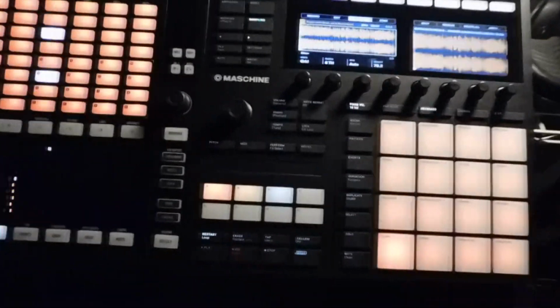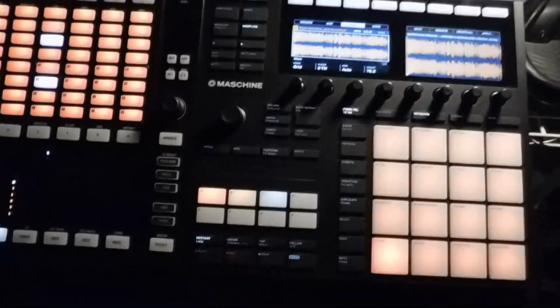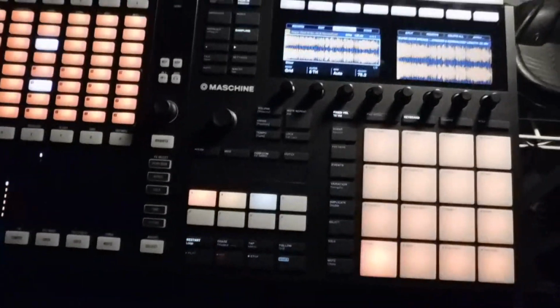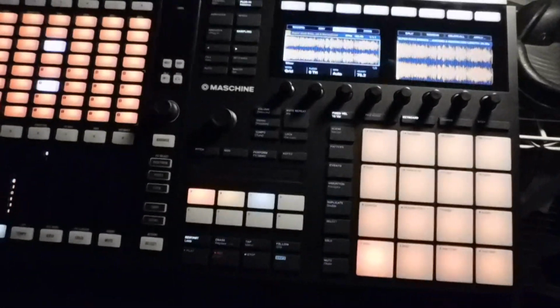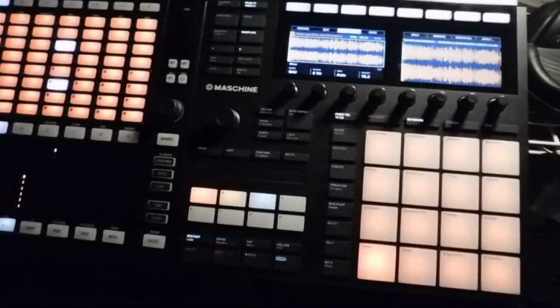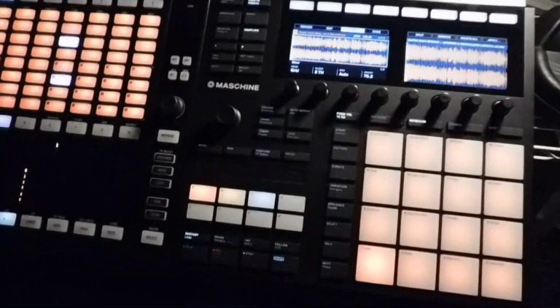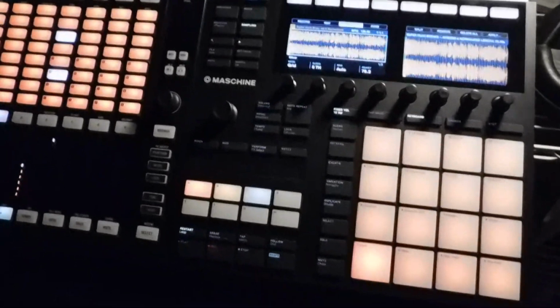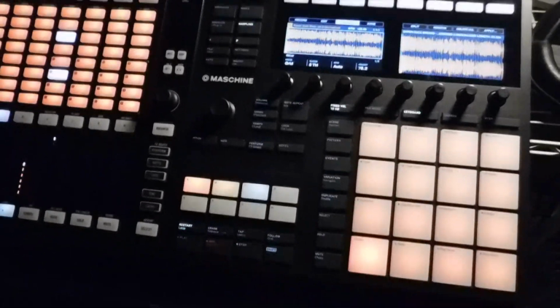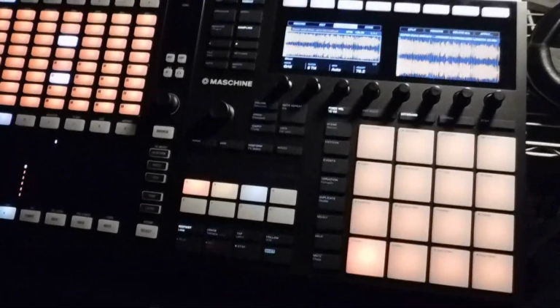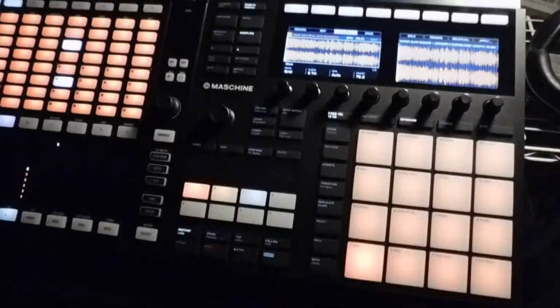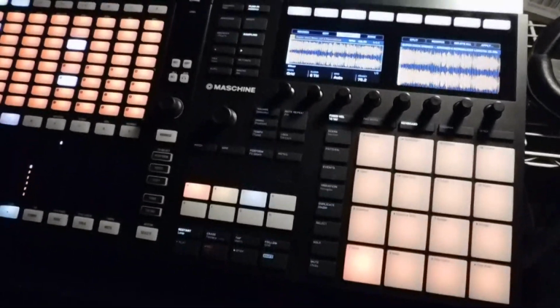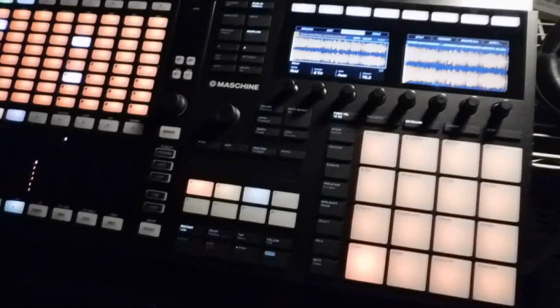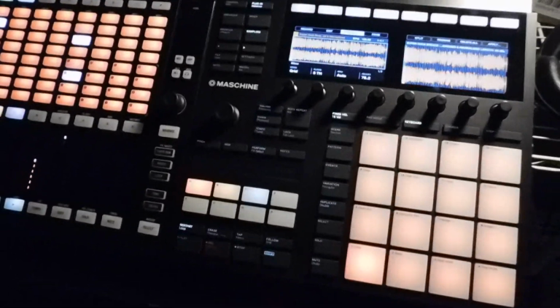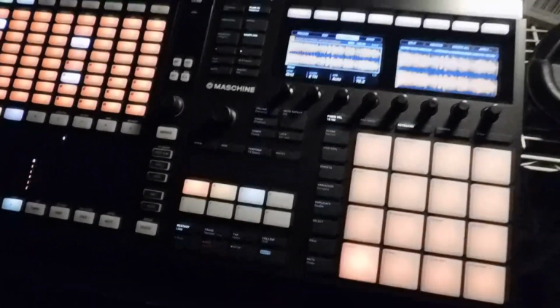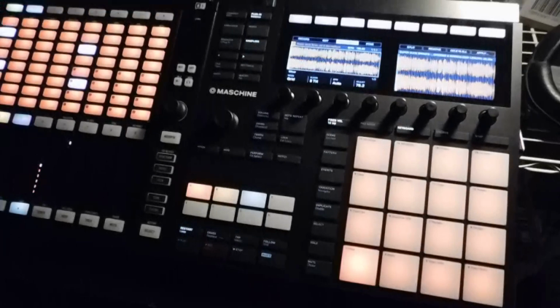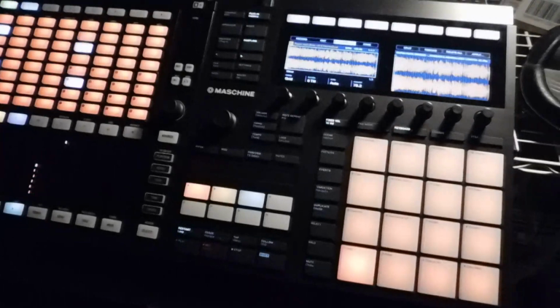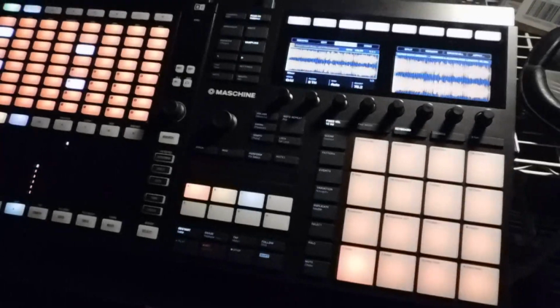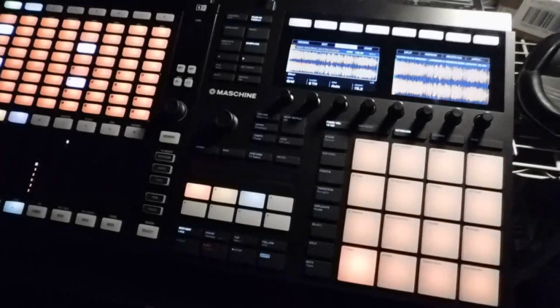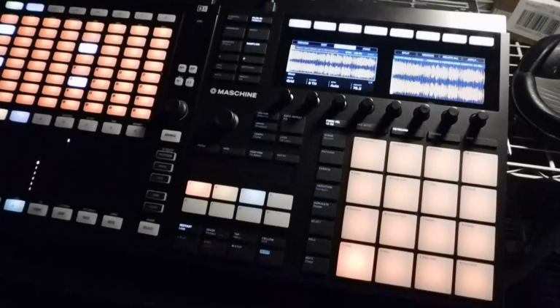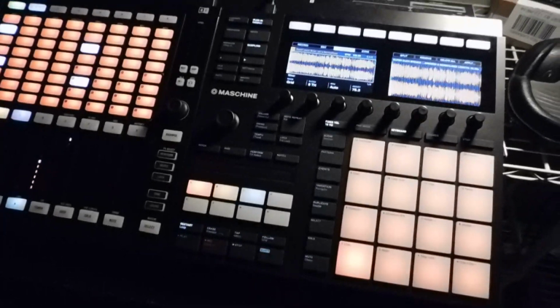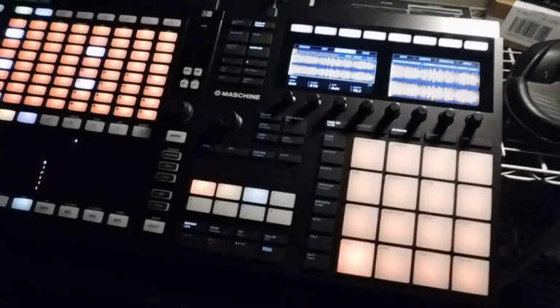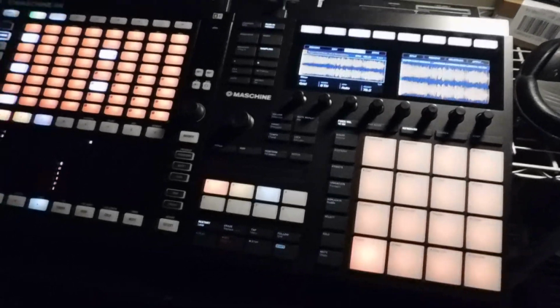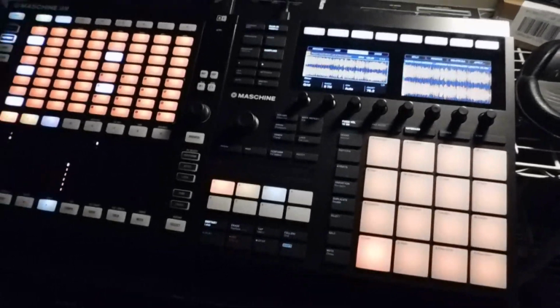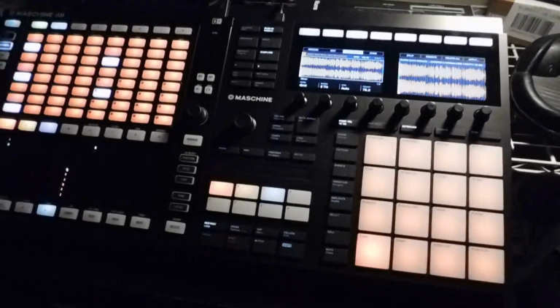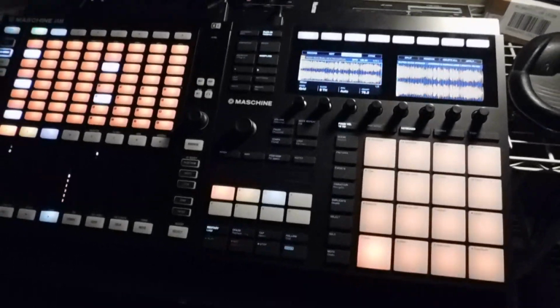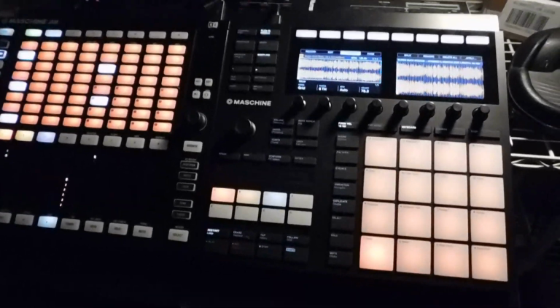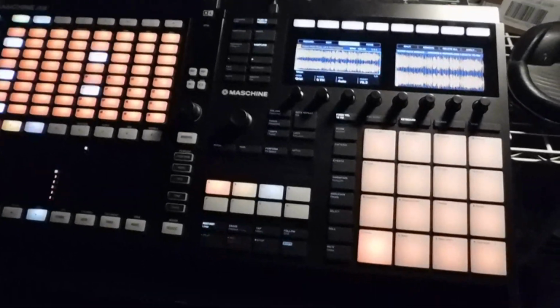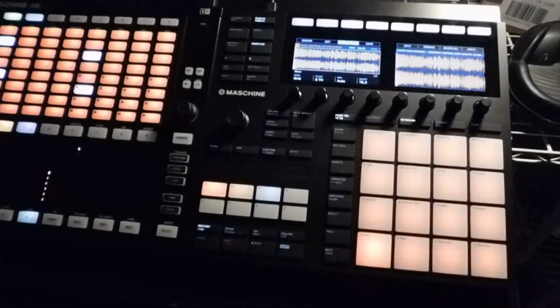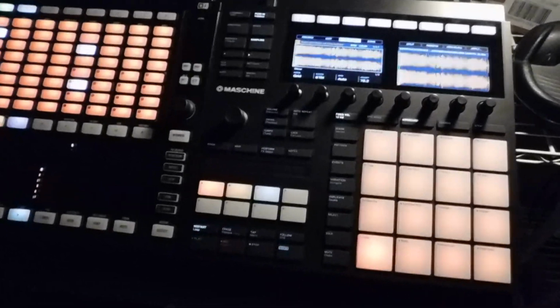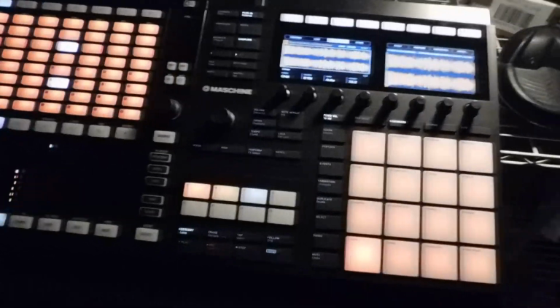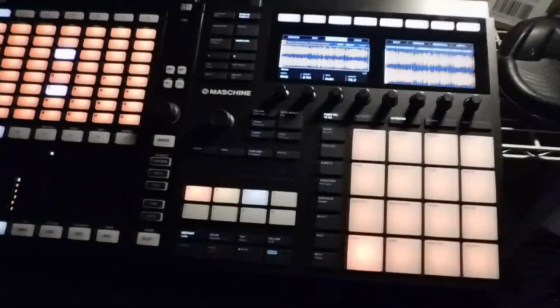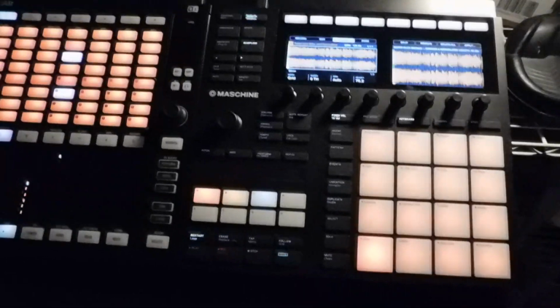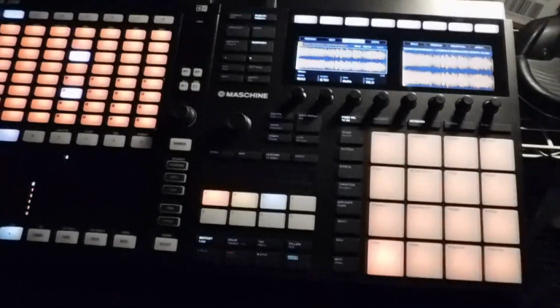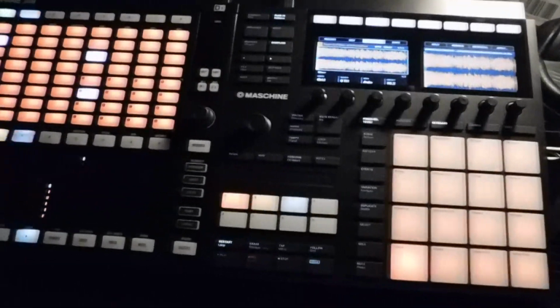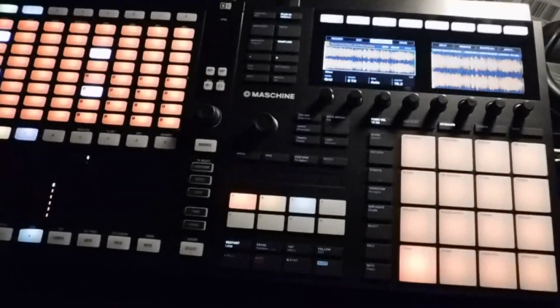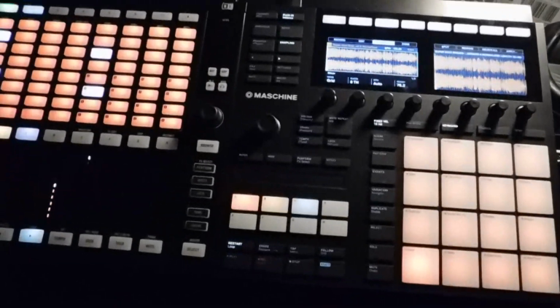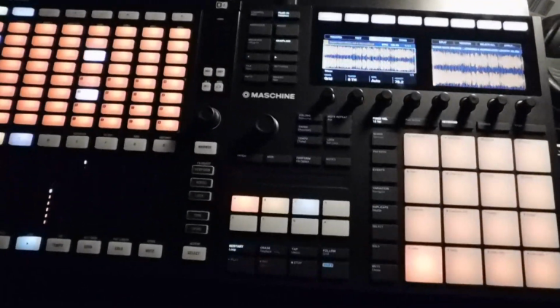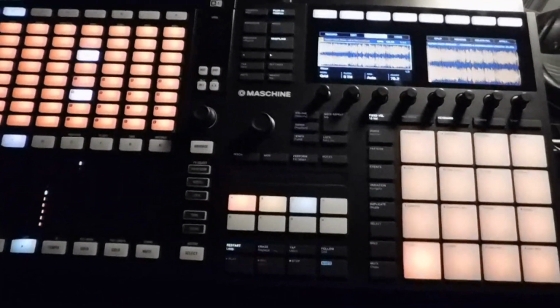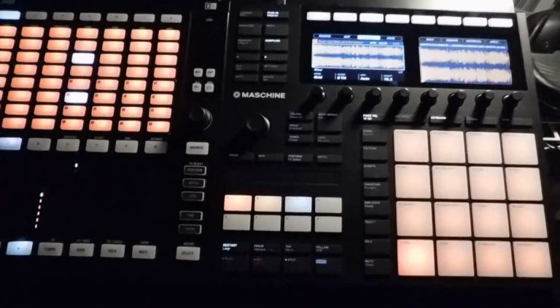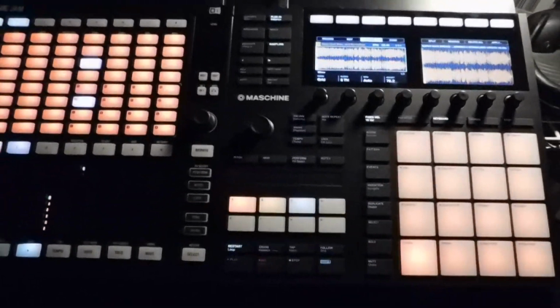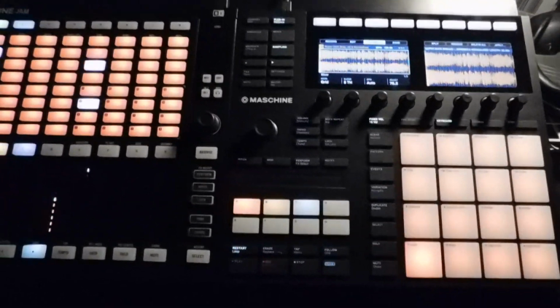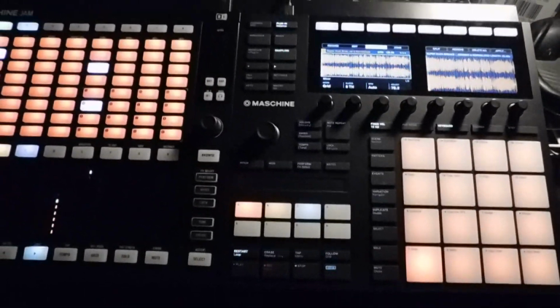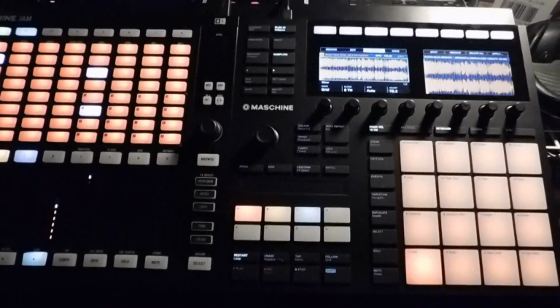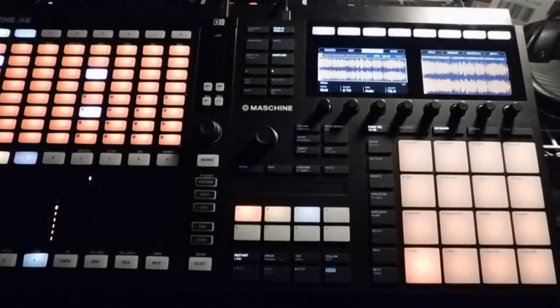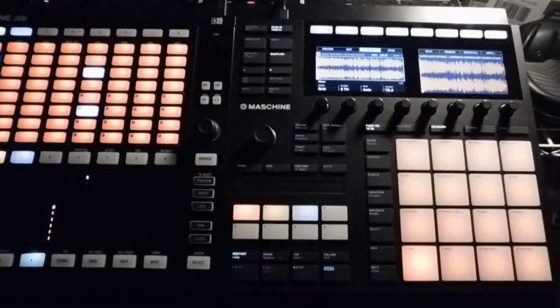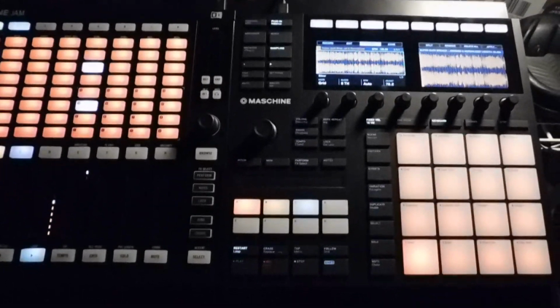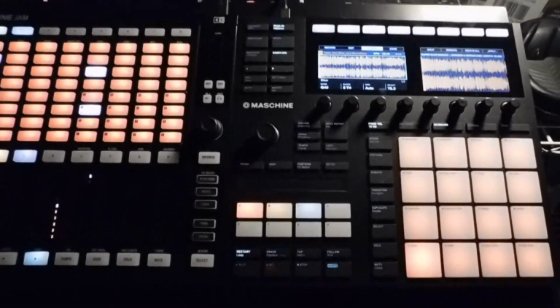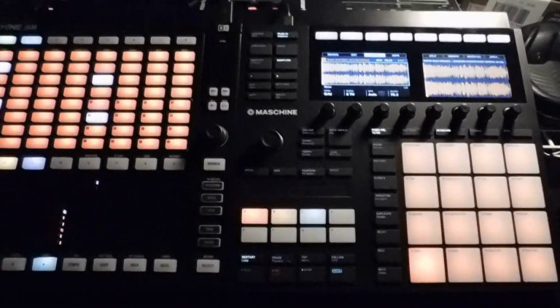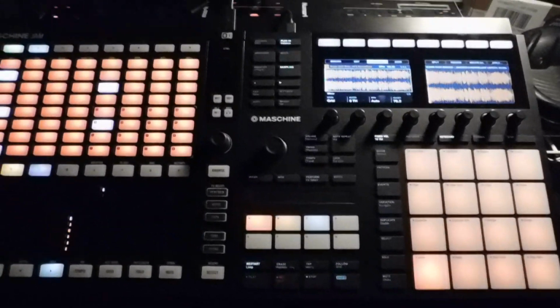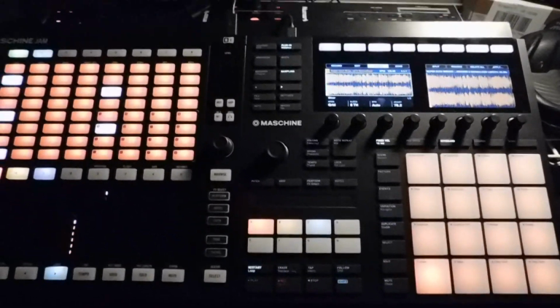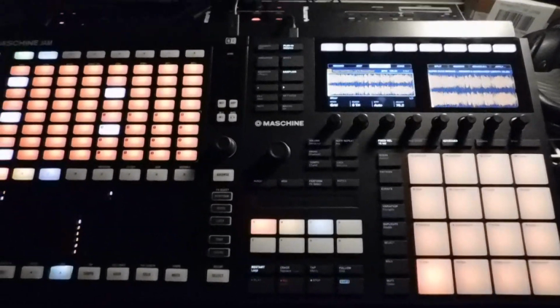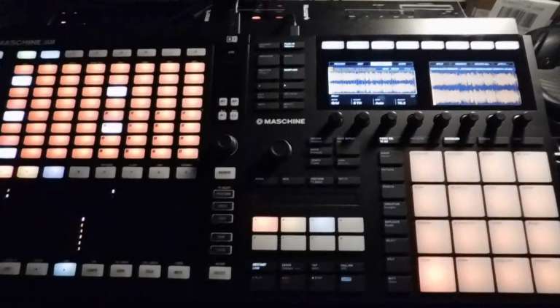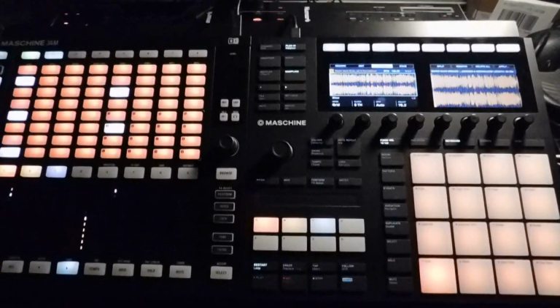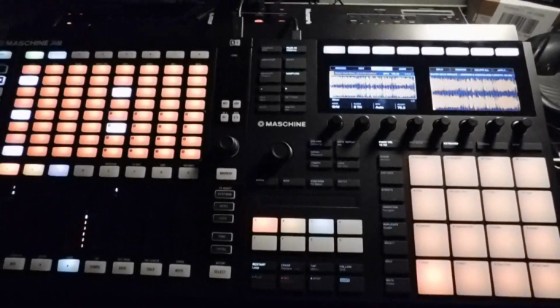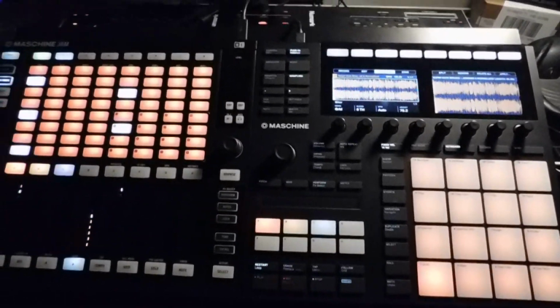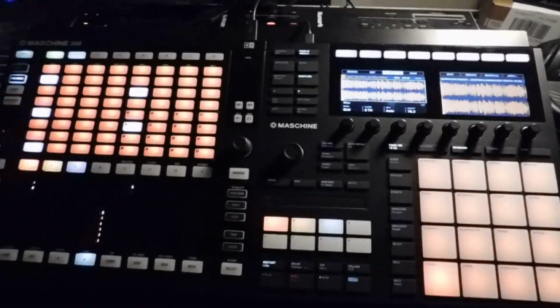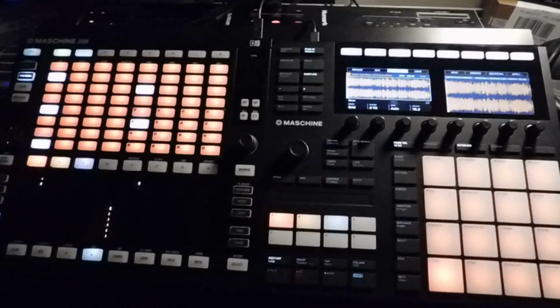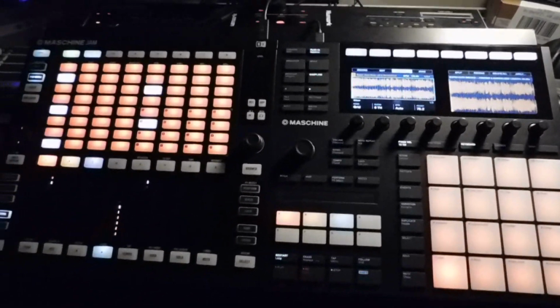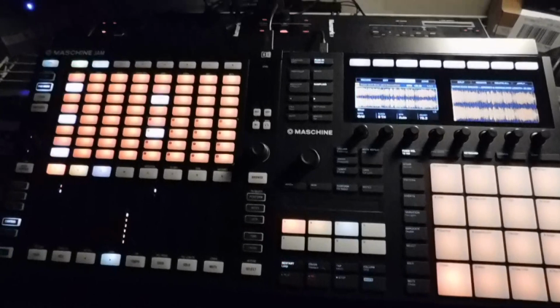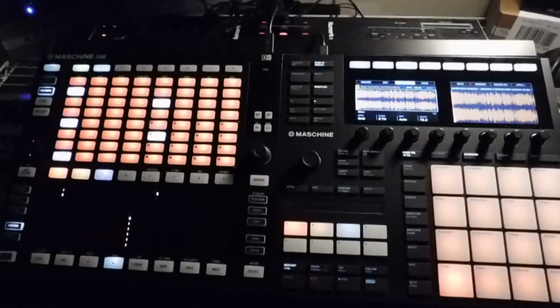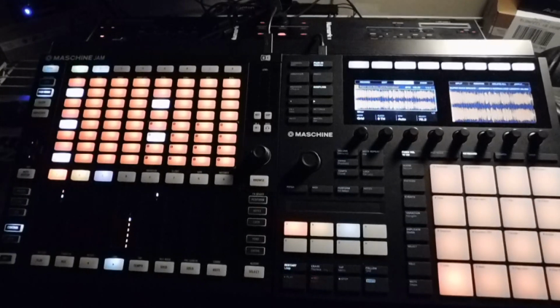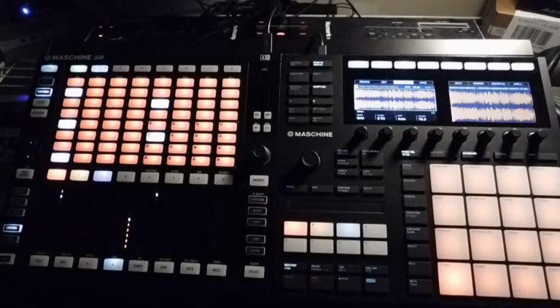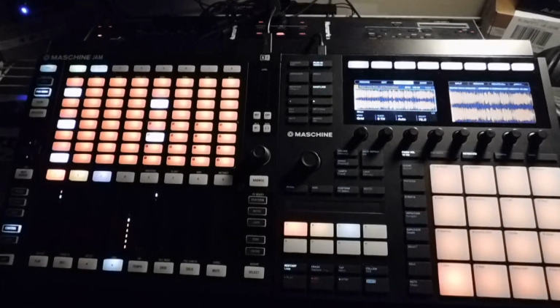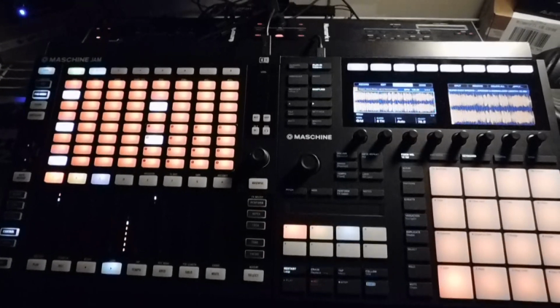So this has been a little quick tutorial about chopping up samples on Maschine. As usual, DJ Divine Justice signing out — practice and enjoy, and I'll check you on the next one. Peace.